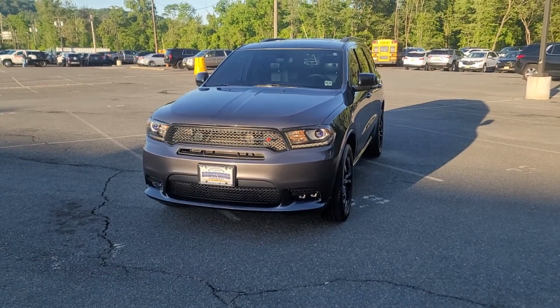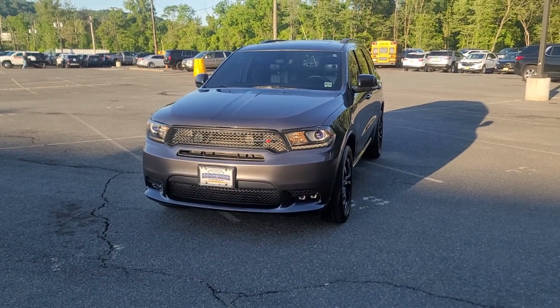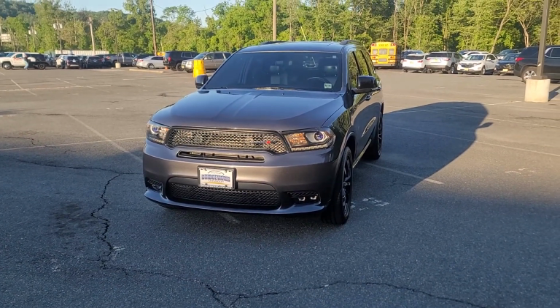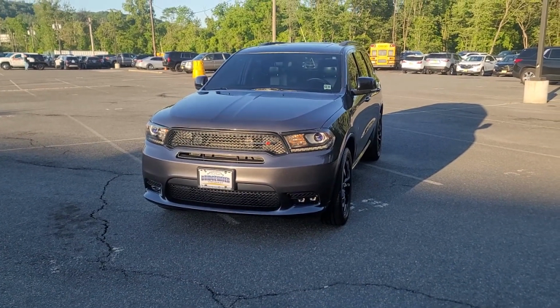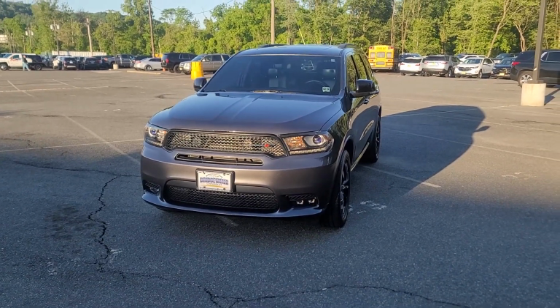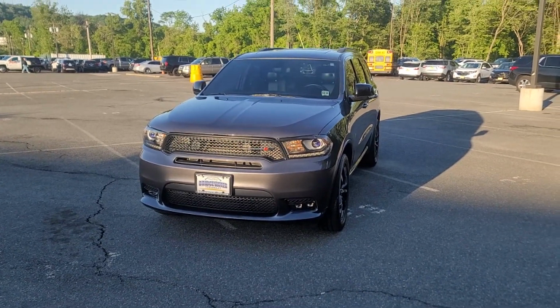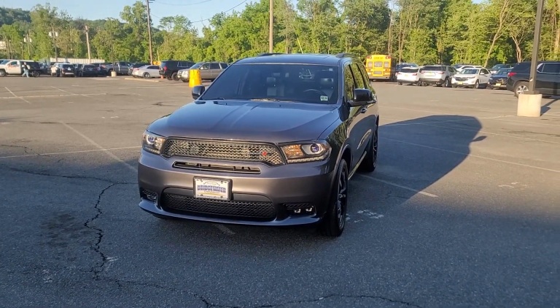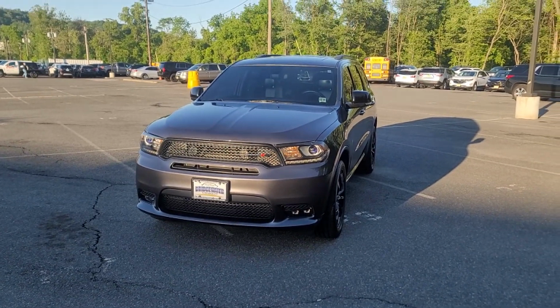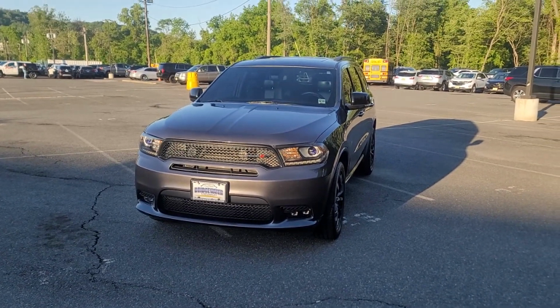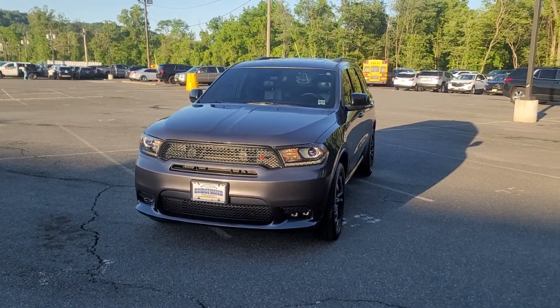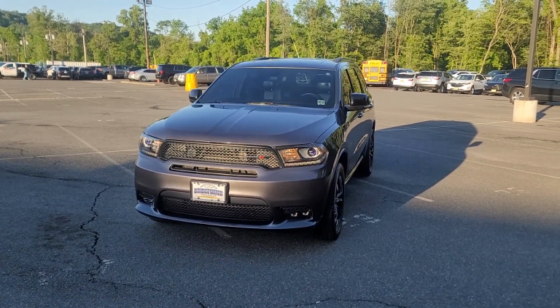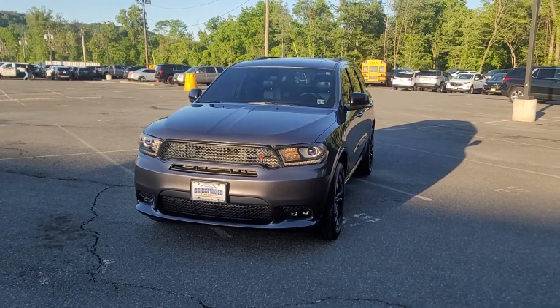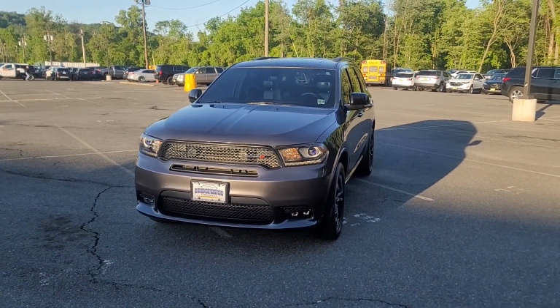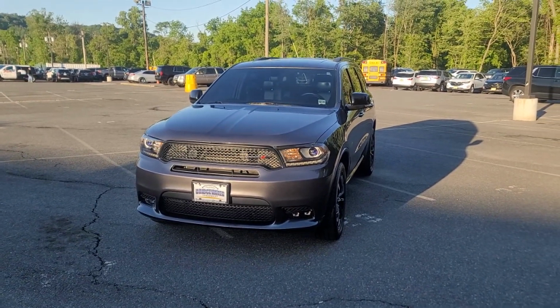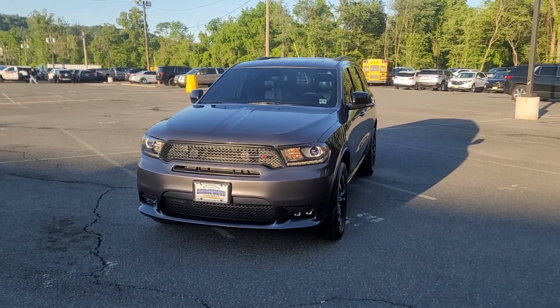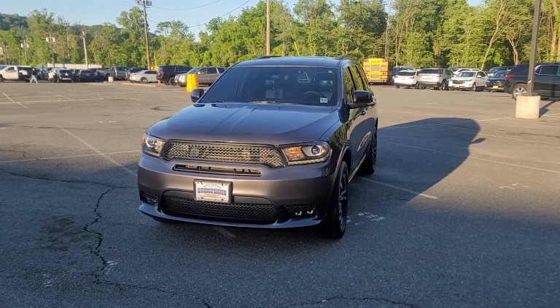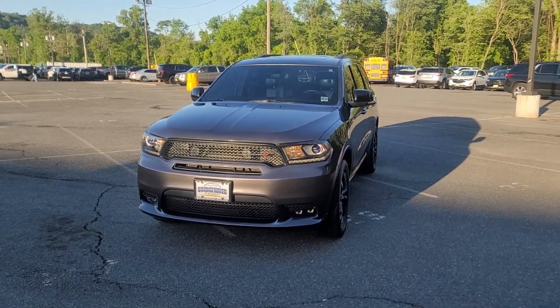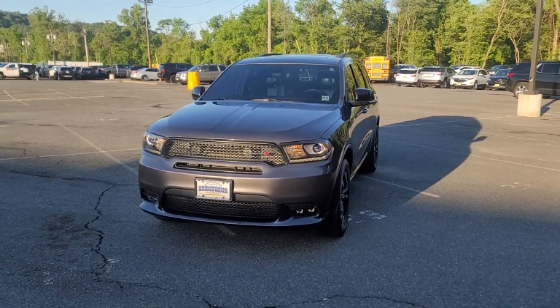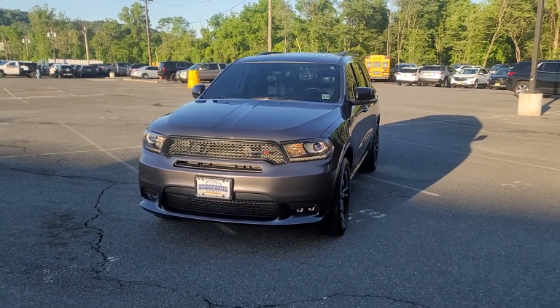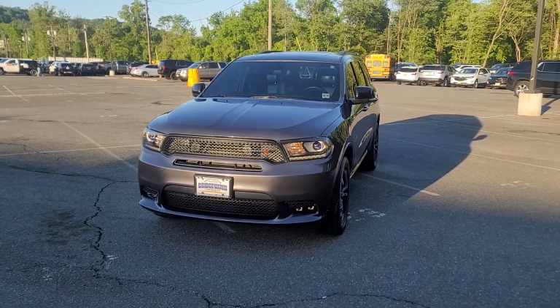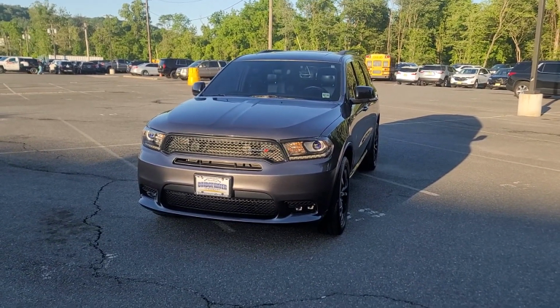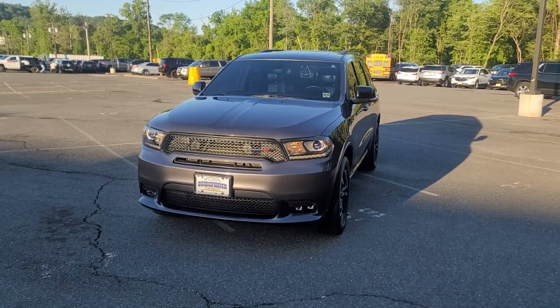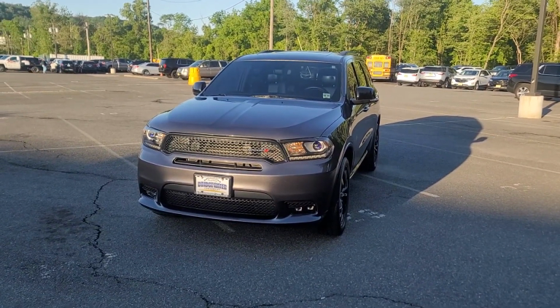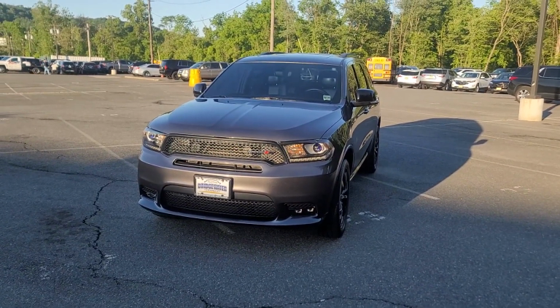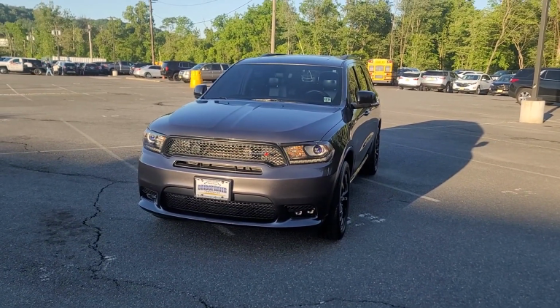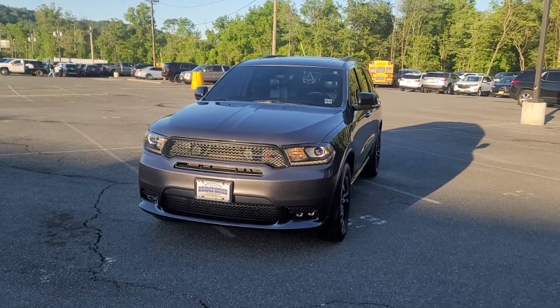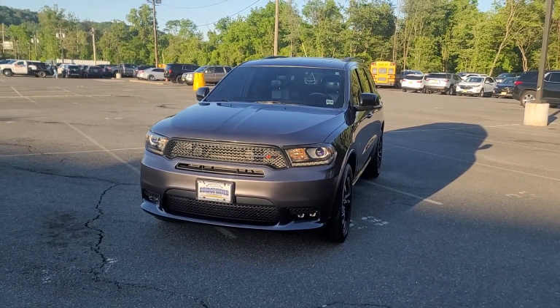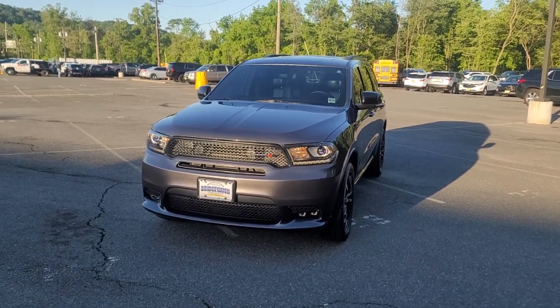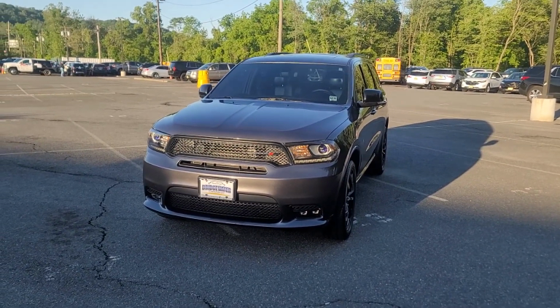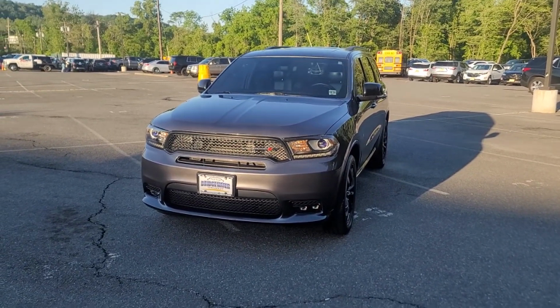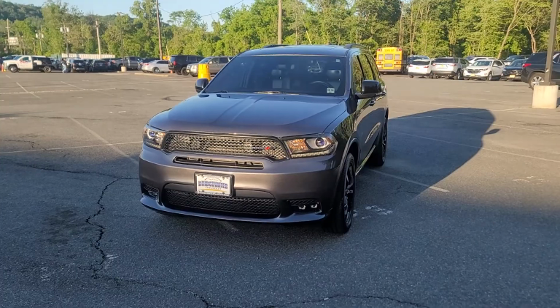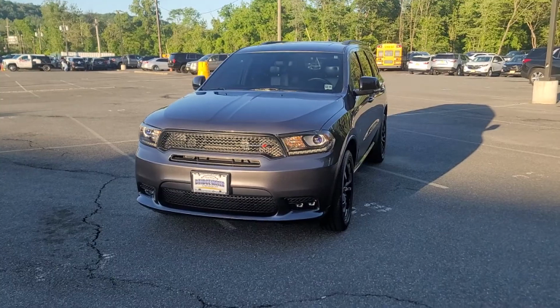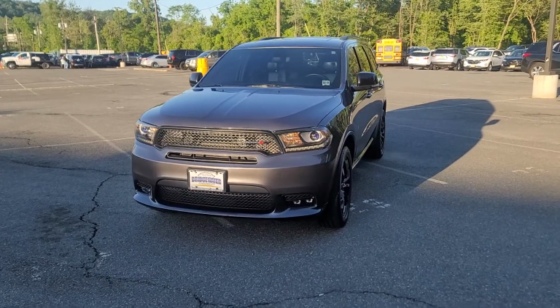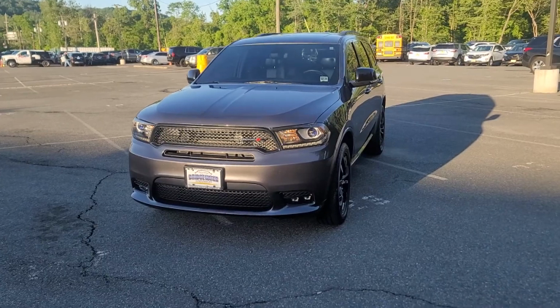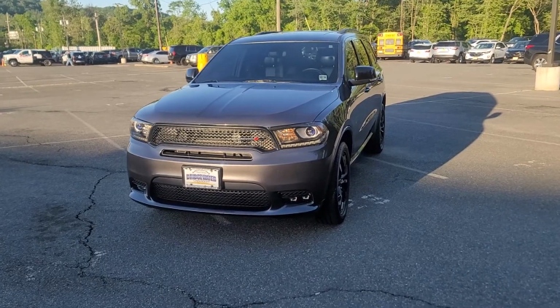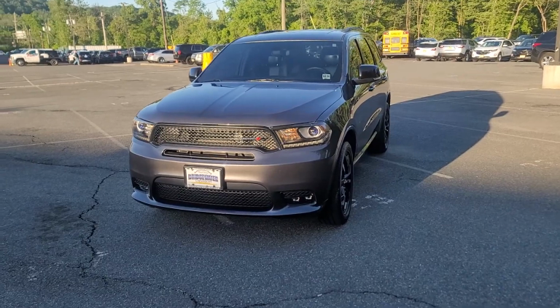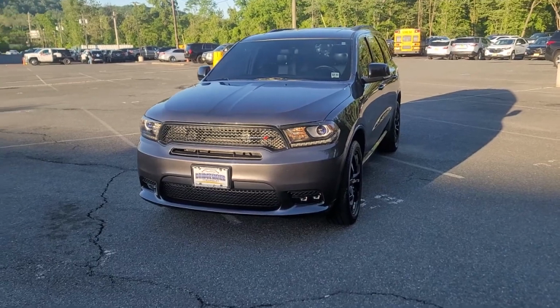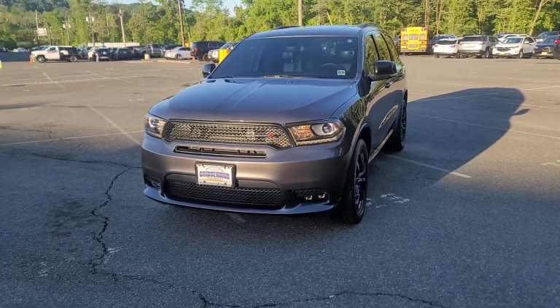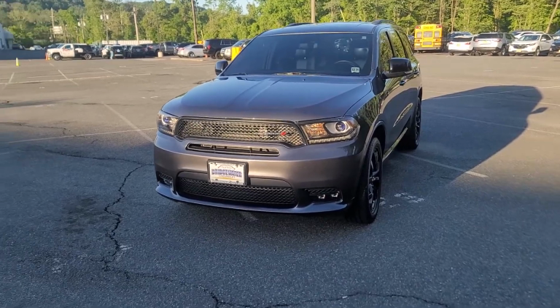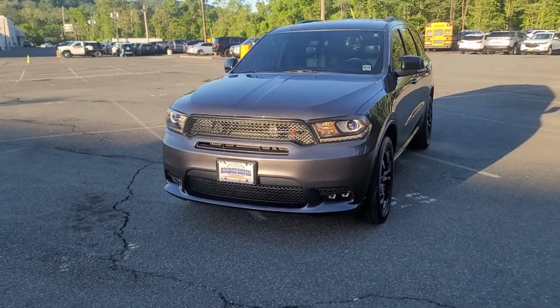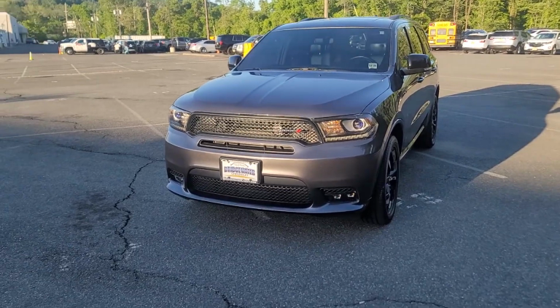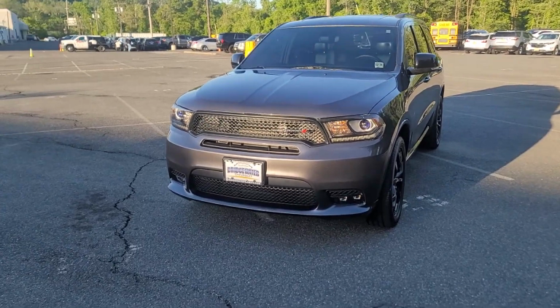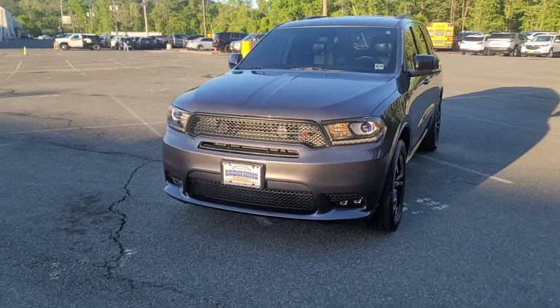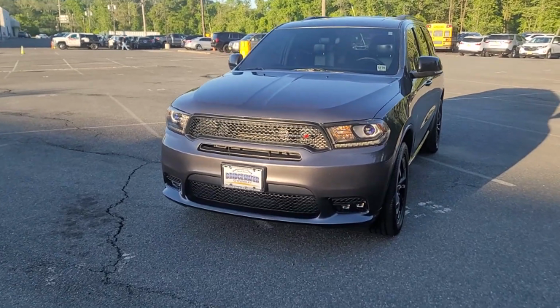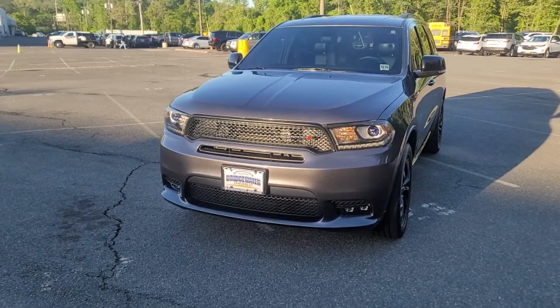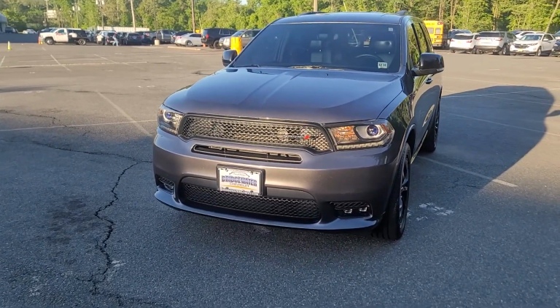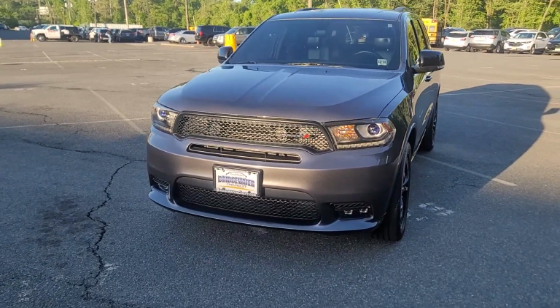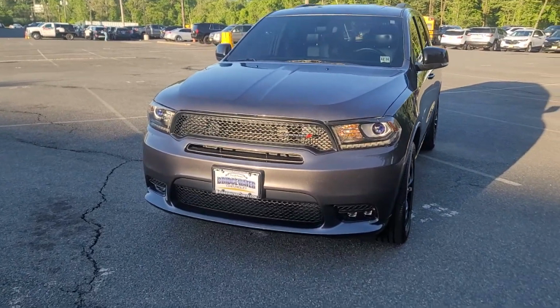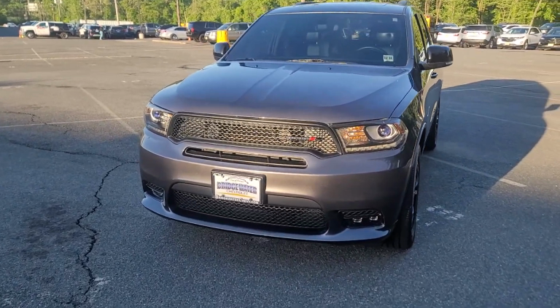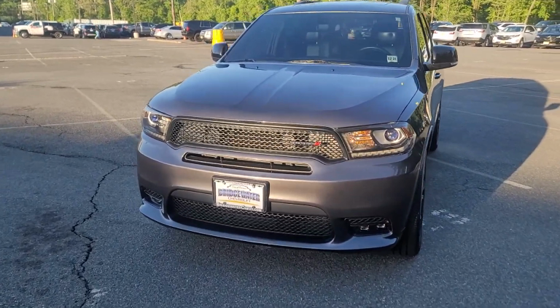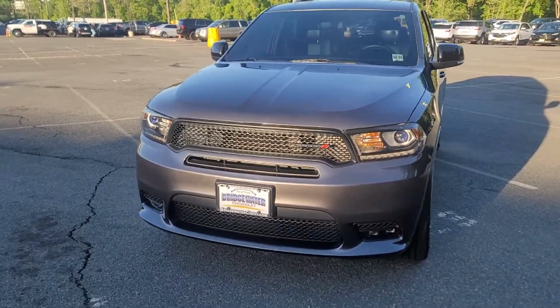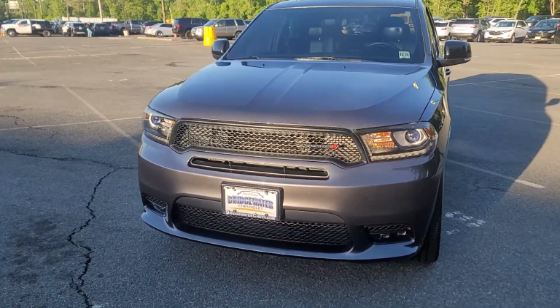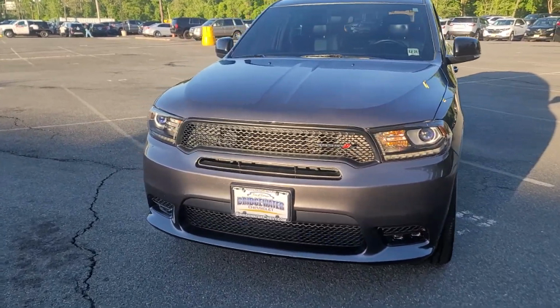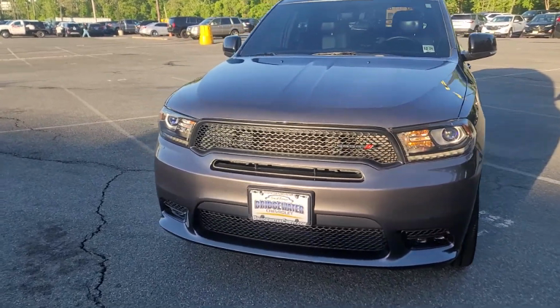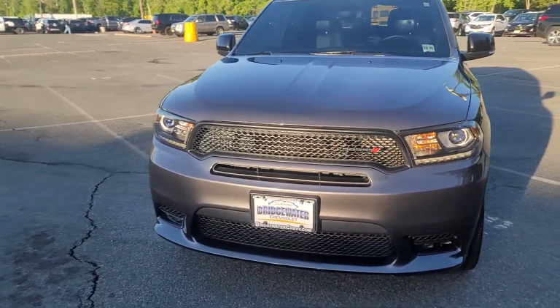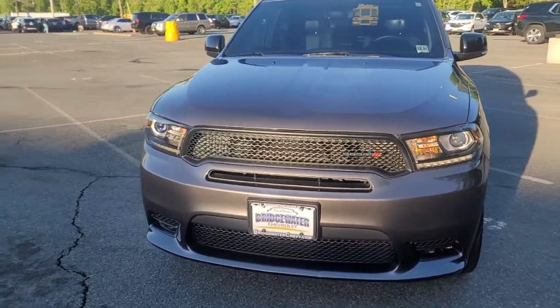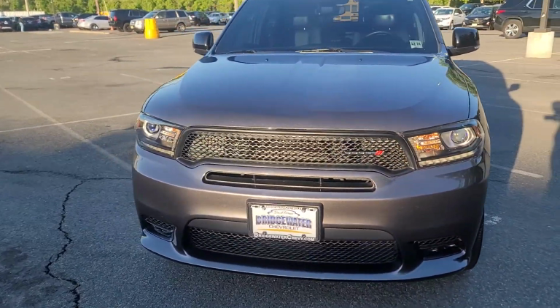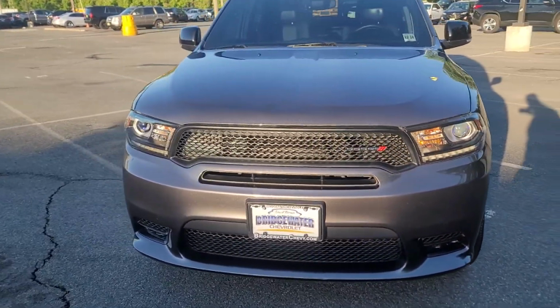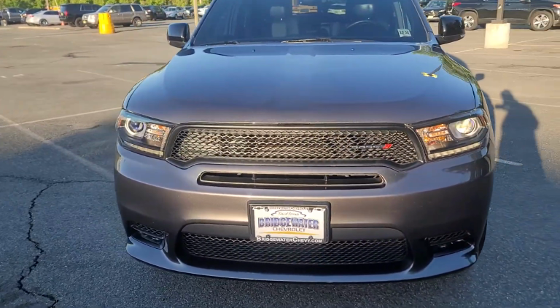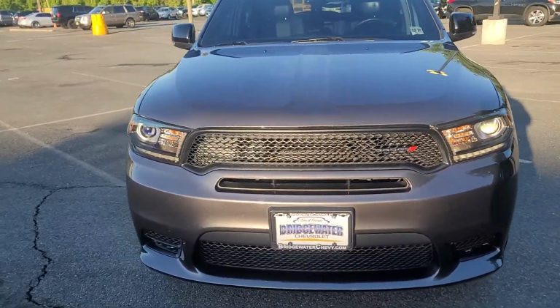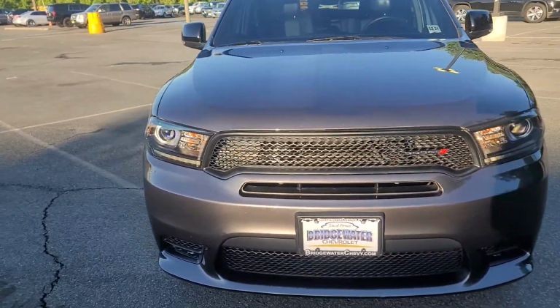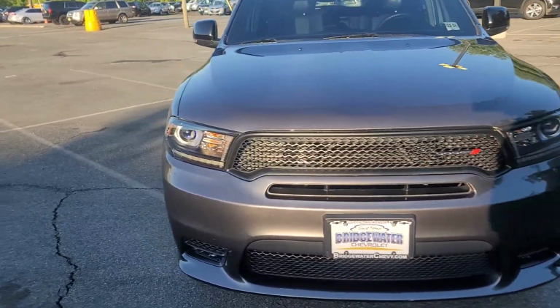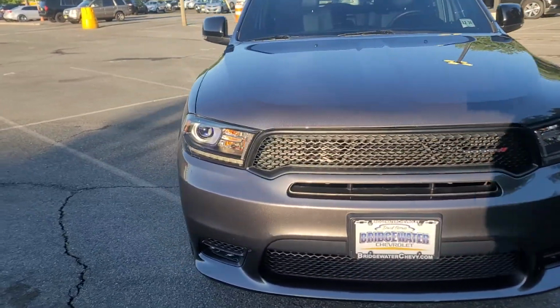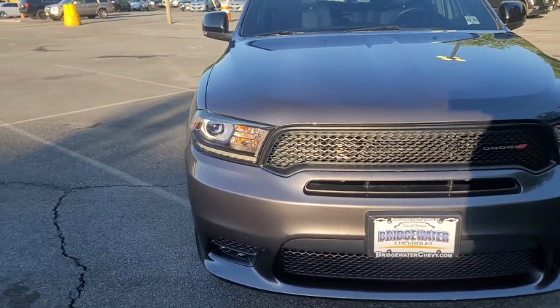Hi Steven, Saeed Nakbe here at Bridgewater Chevrolet. We just received the inquiry from you on this beautiful gorgeous Durango.